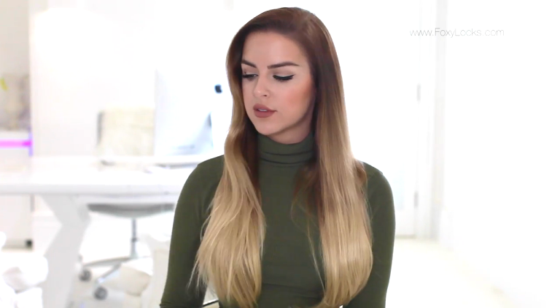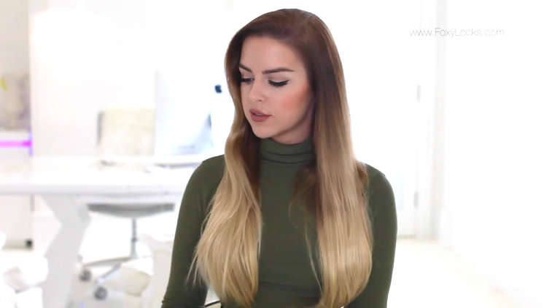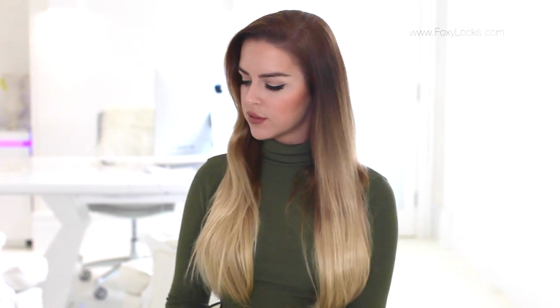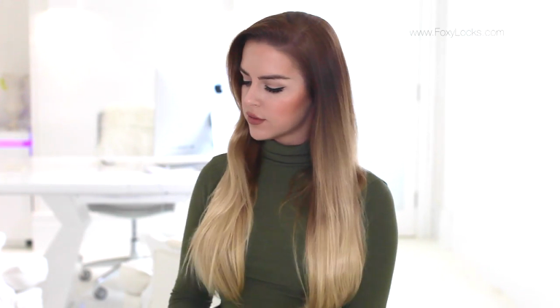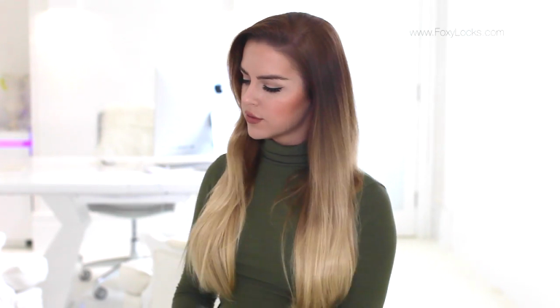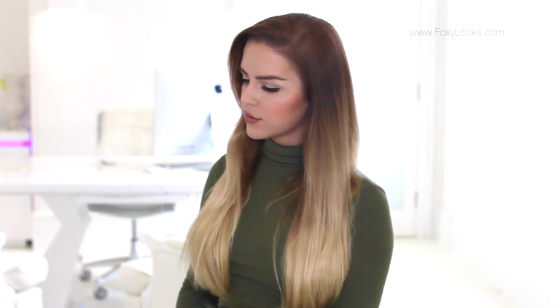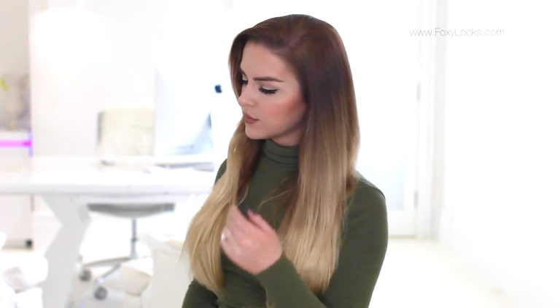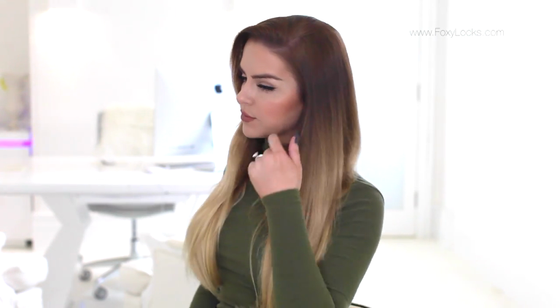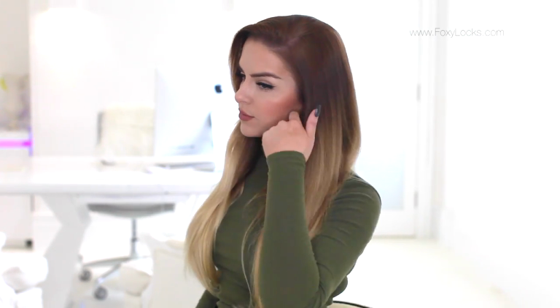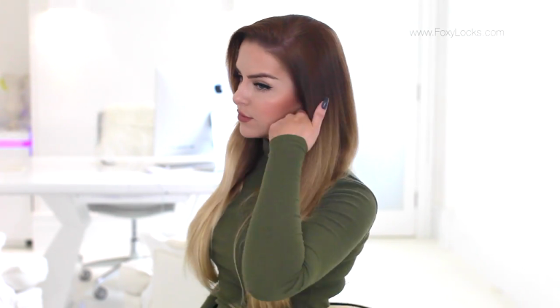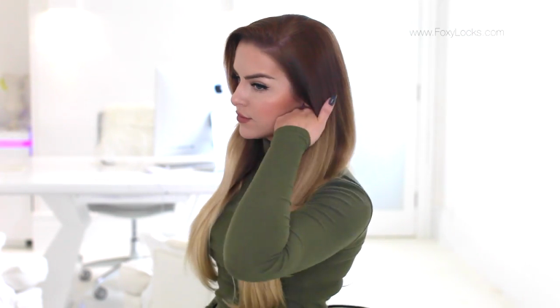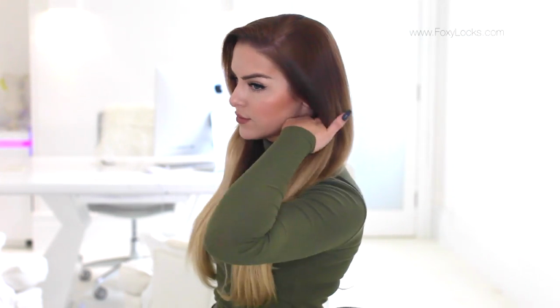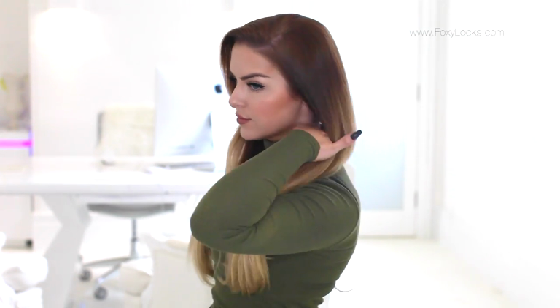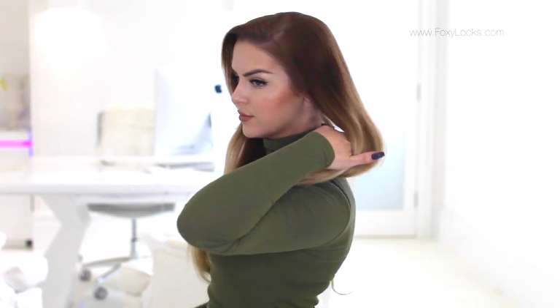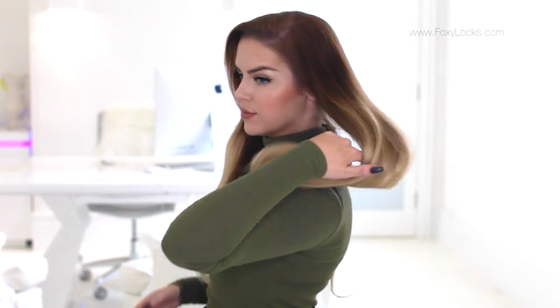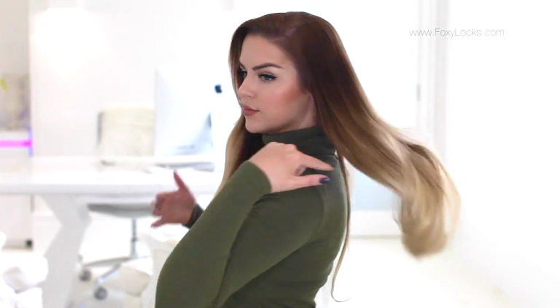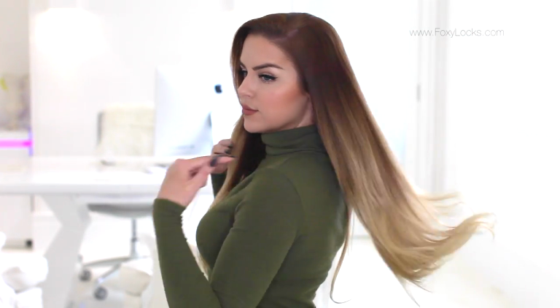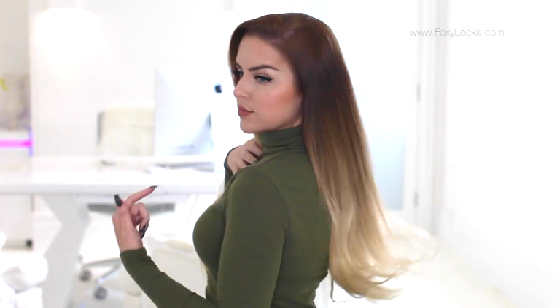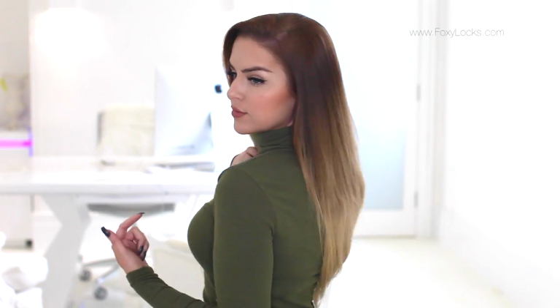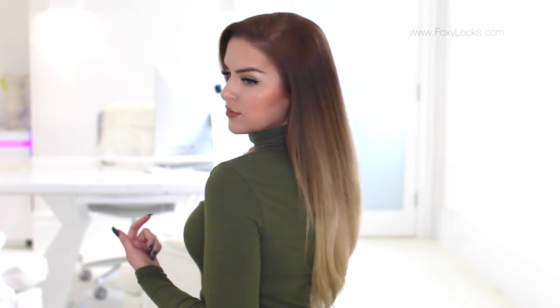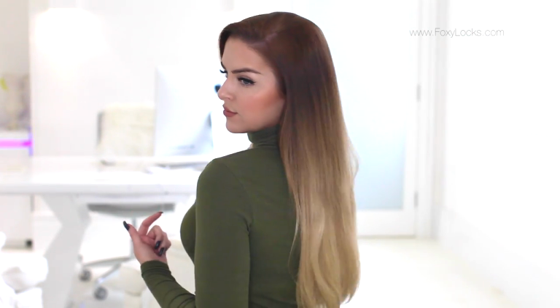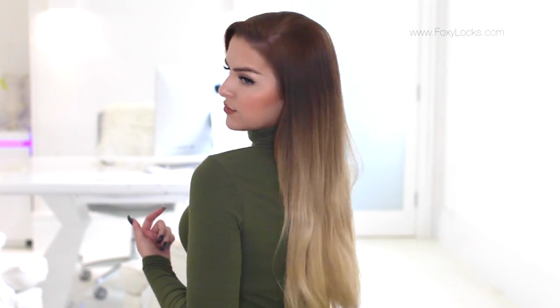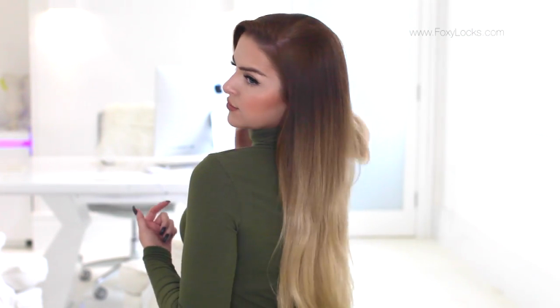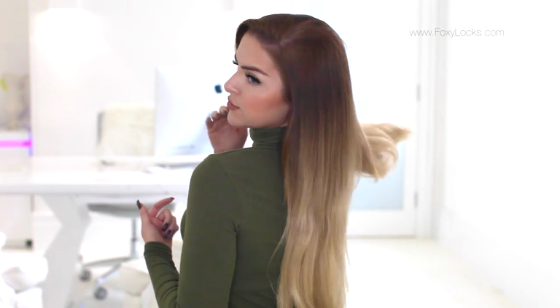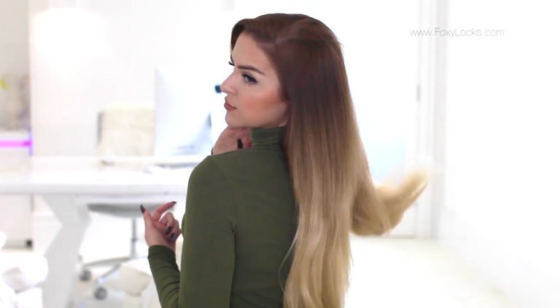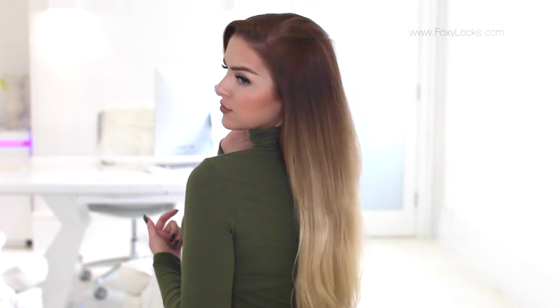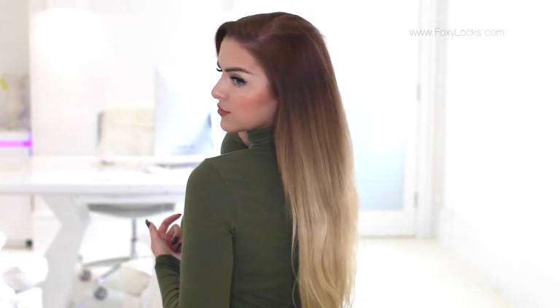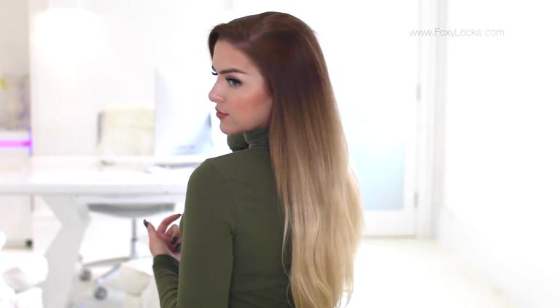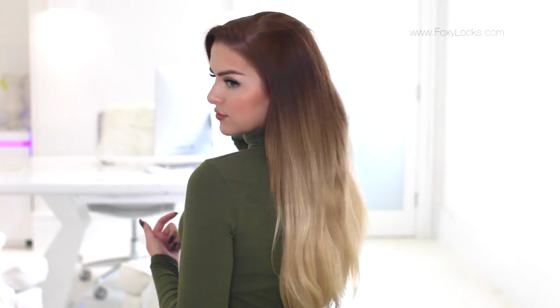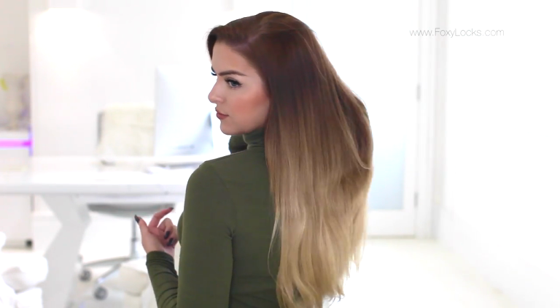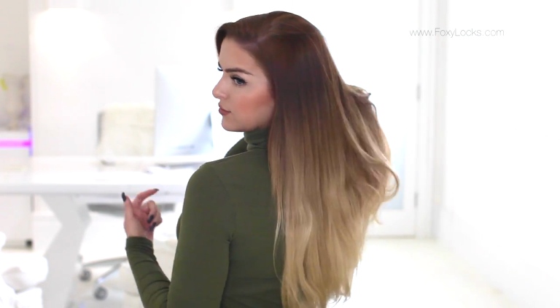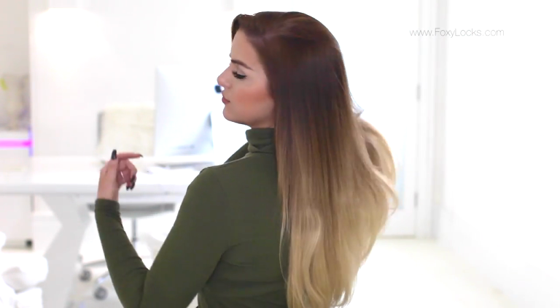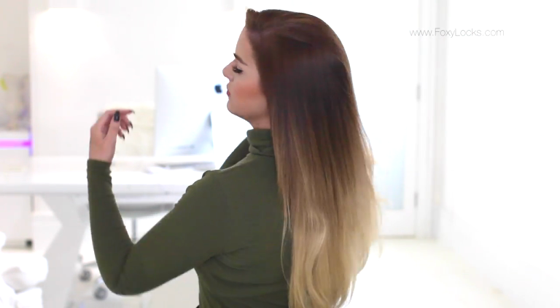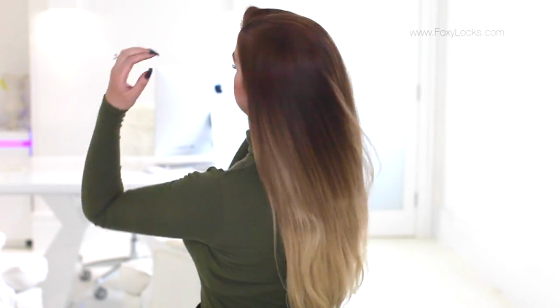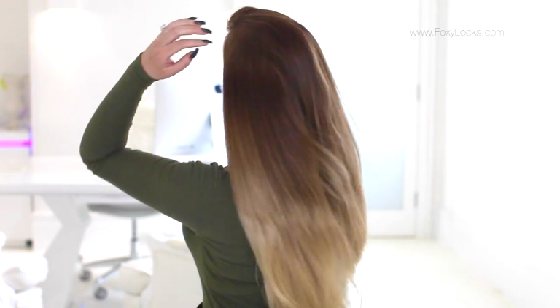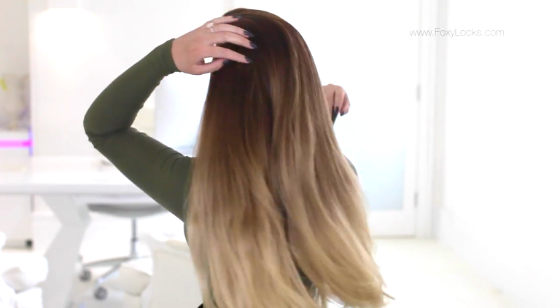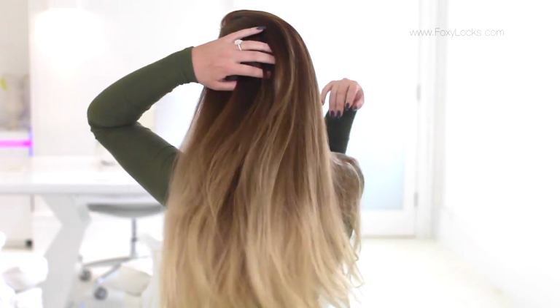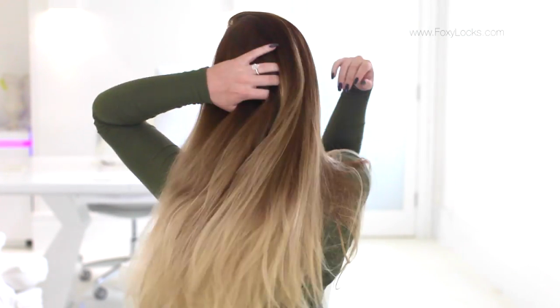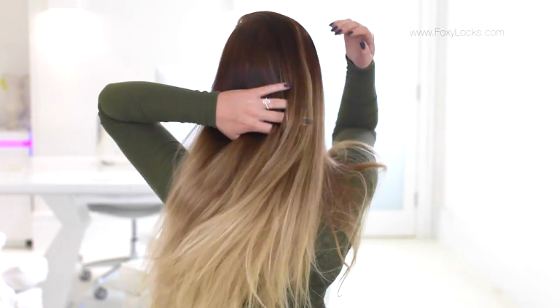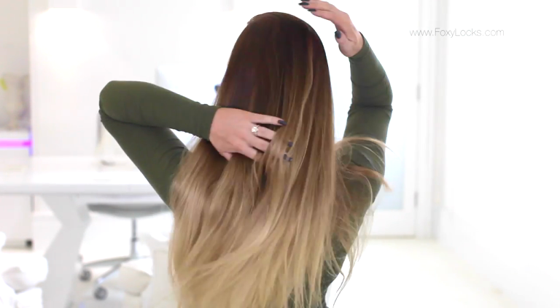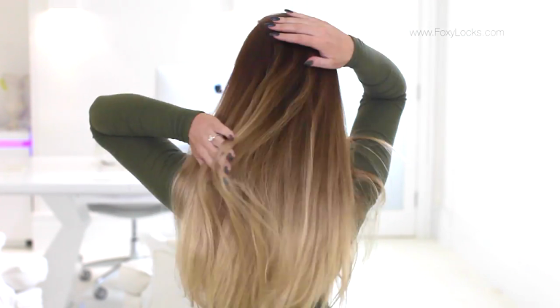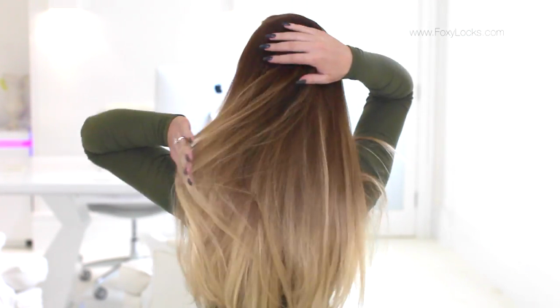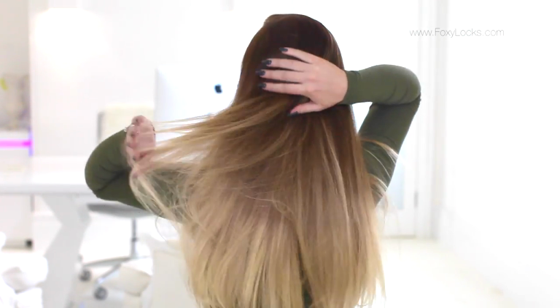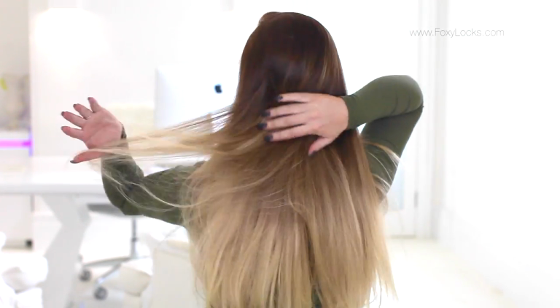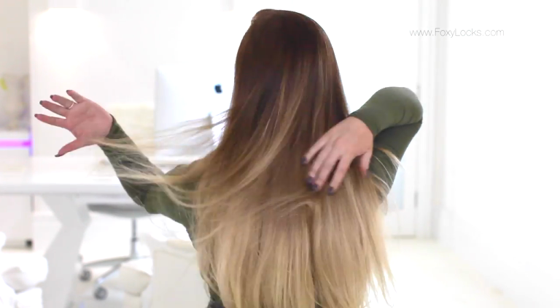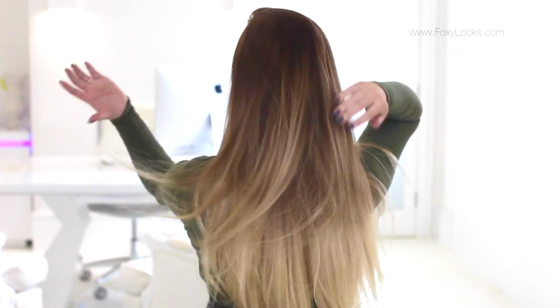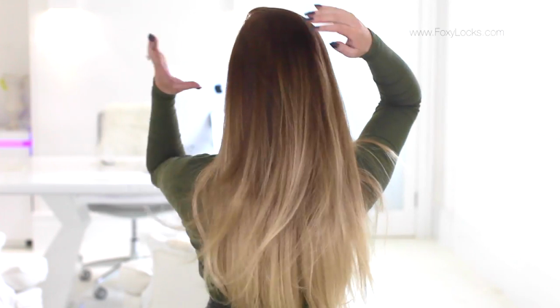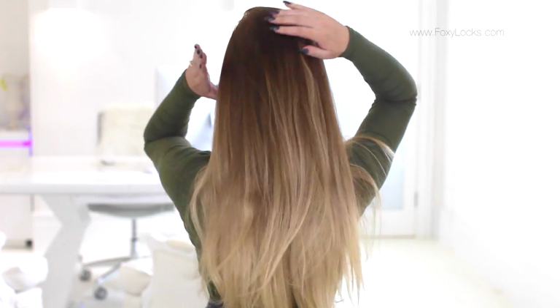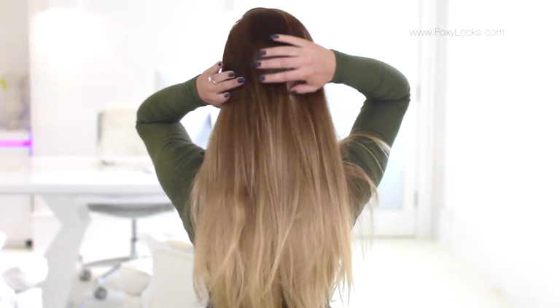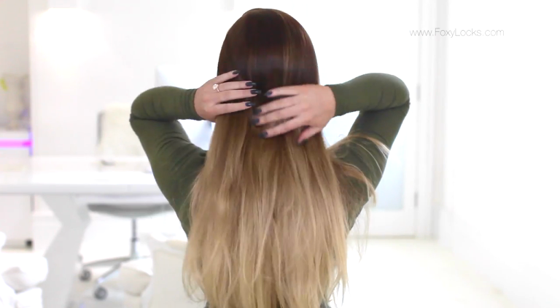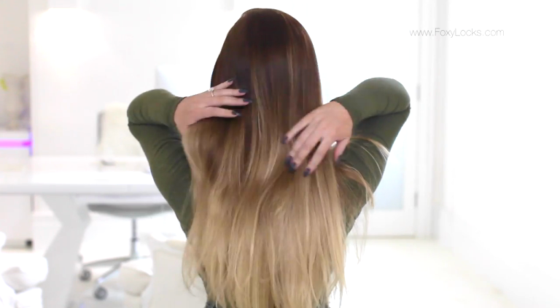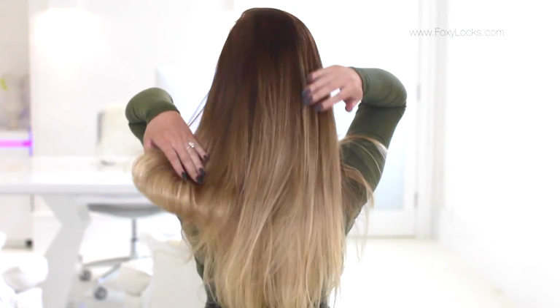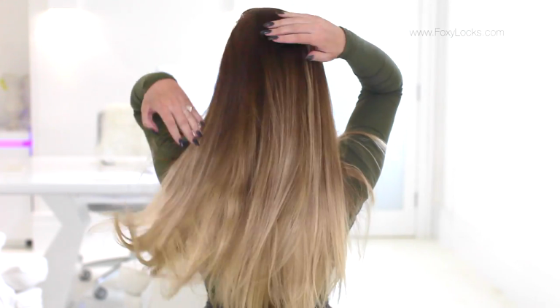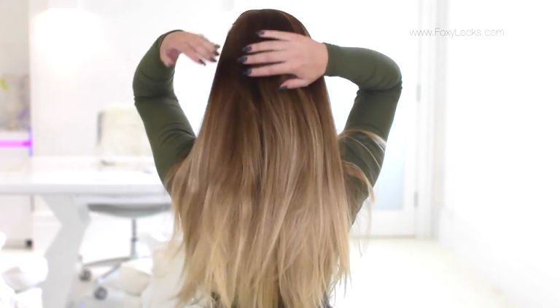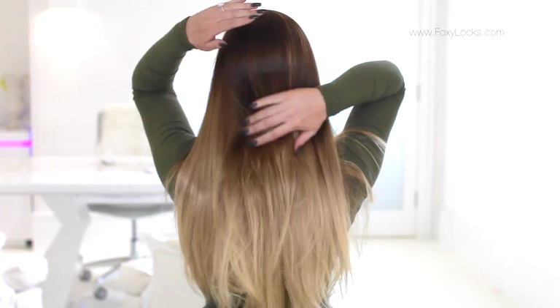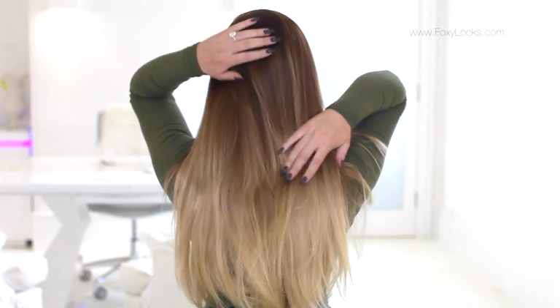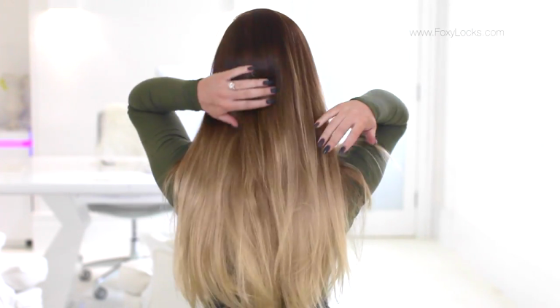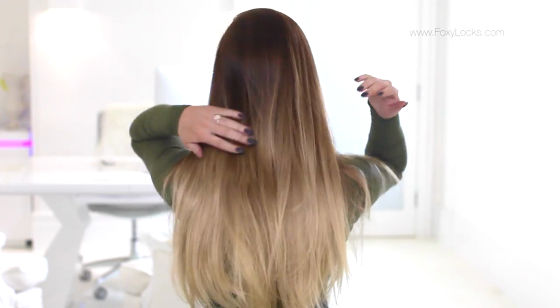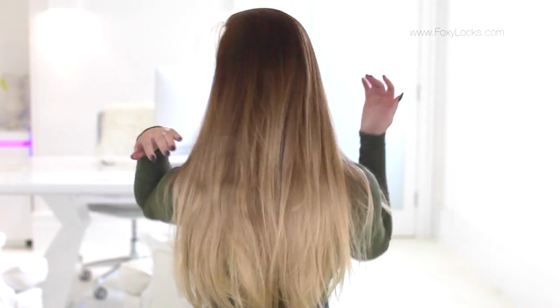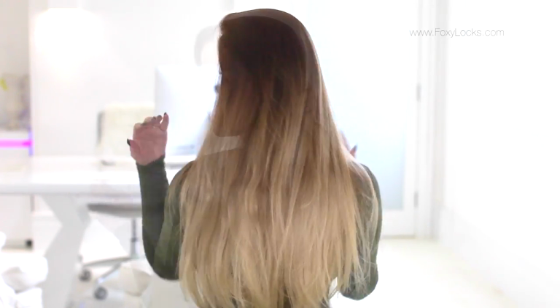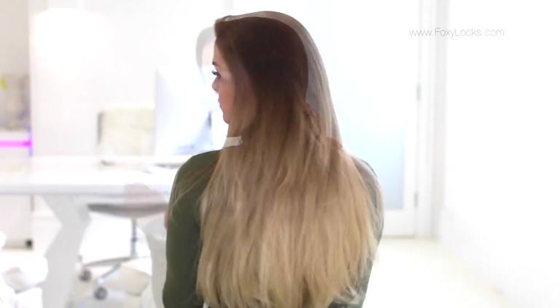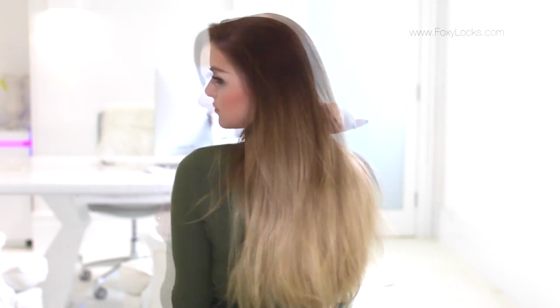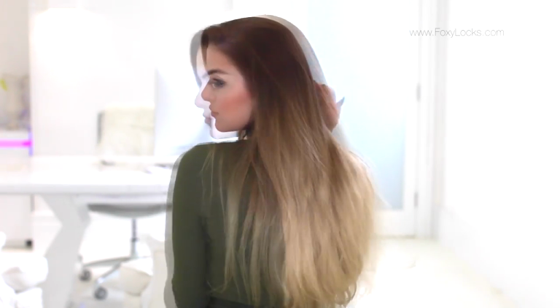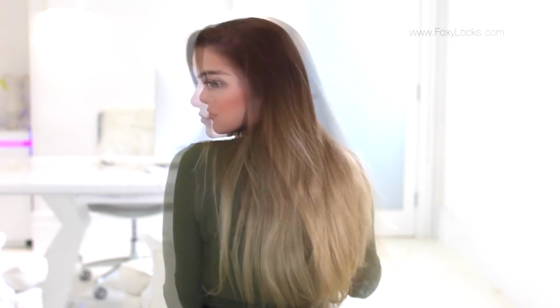As you can see, the ombre set matches perfectly — it just blends right in with my natural ombre hair. Let me know what you think in the comments below!